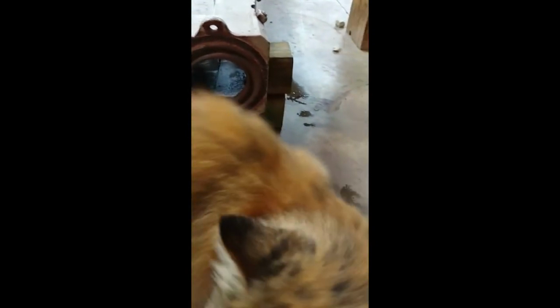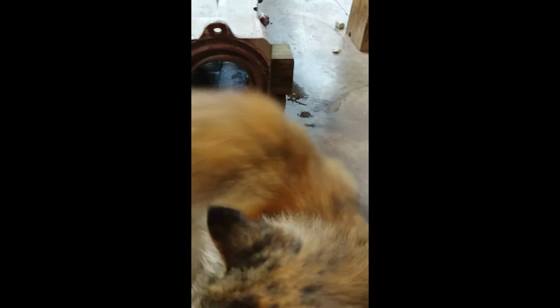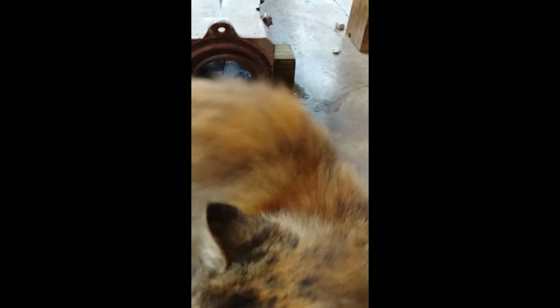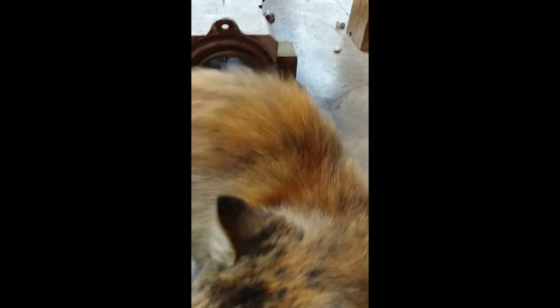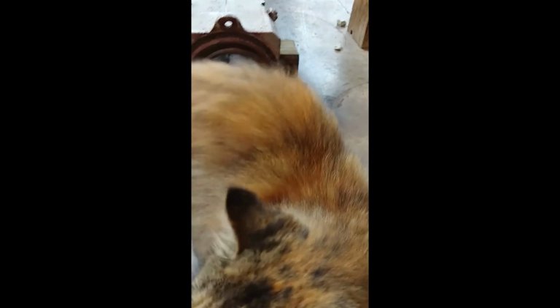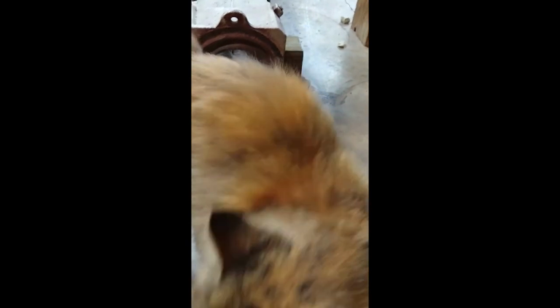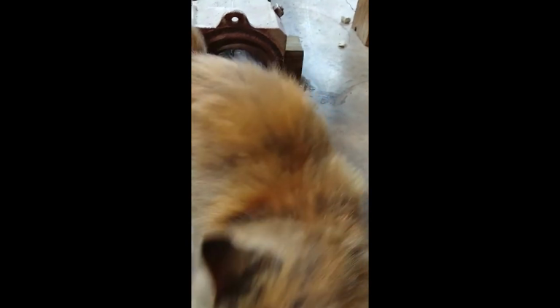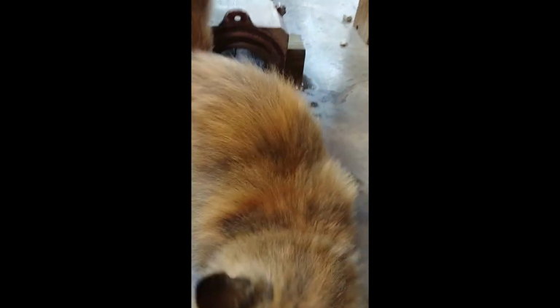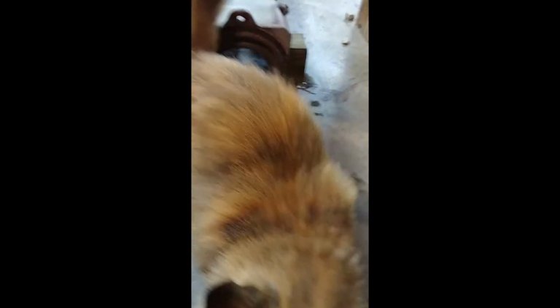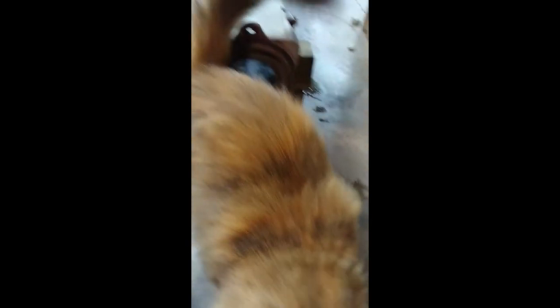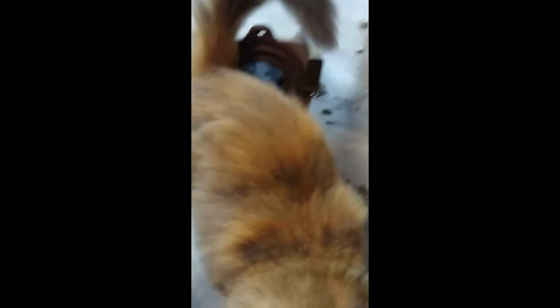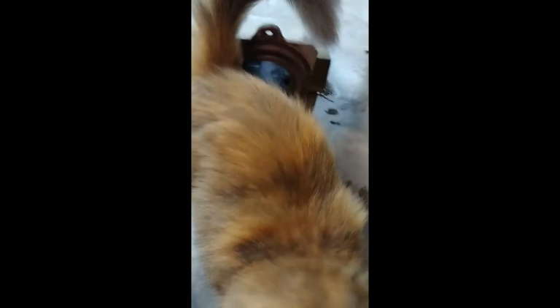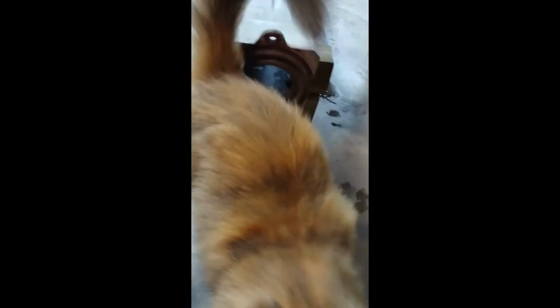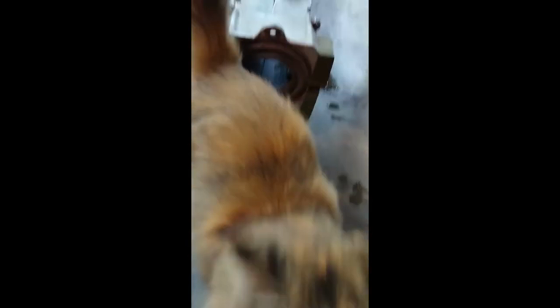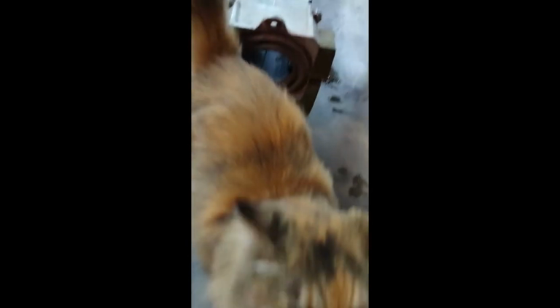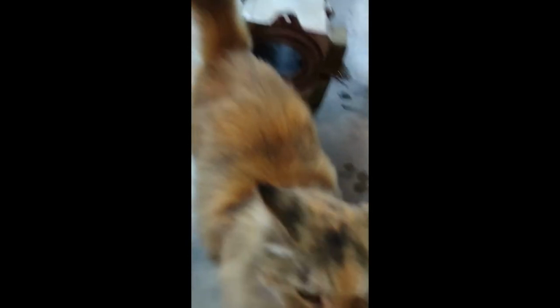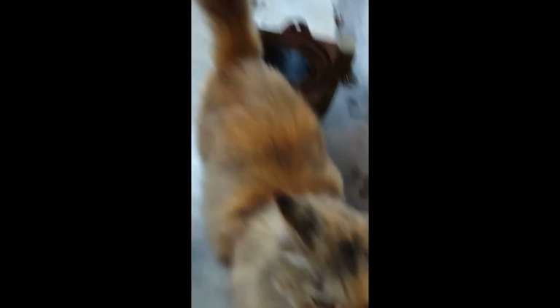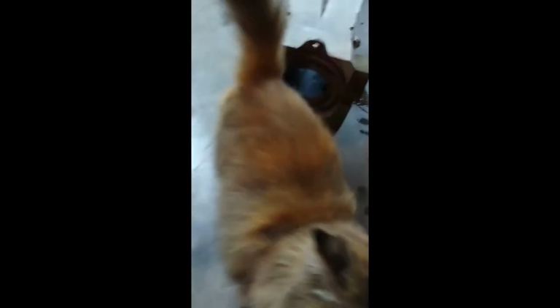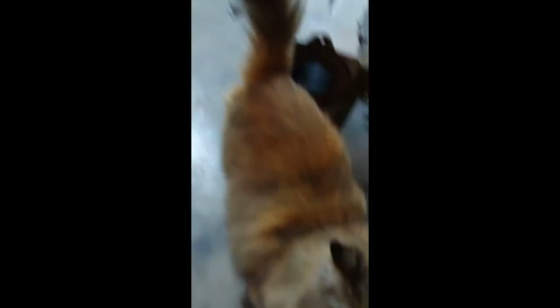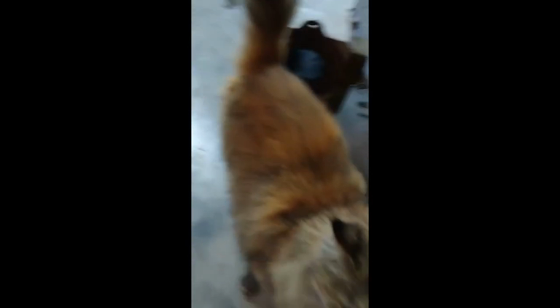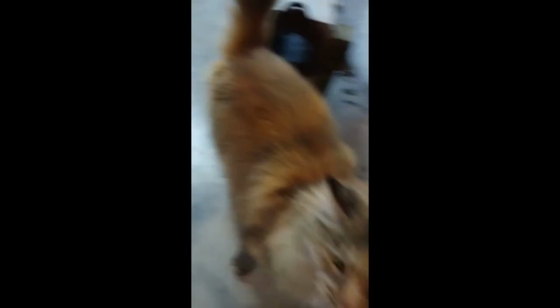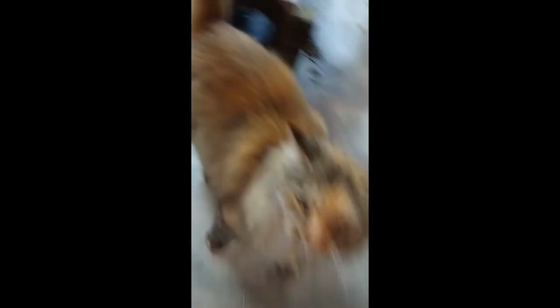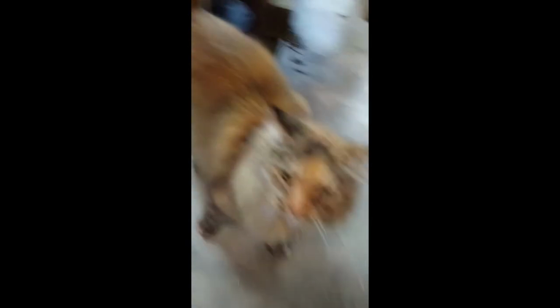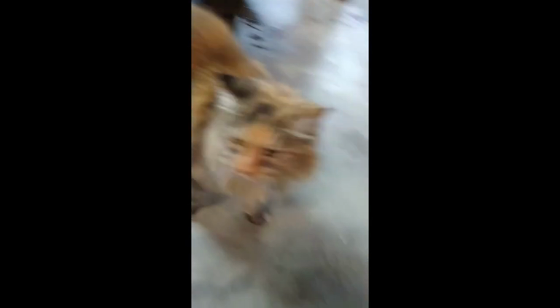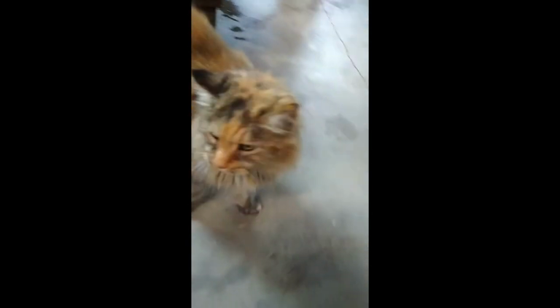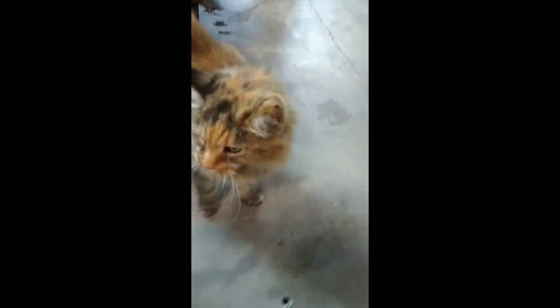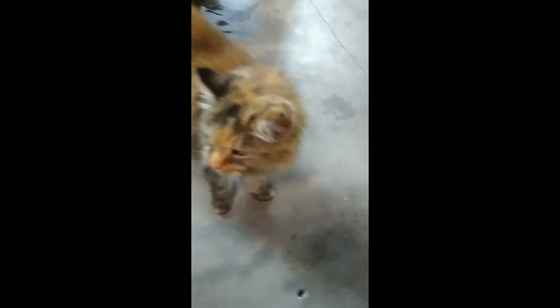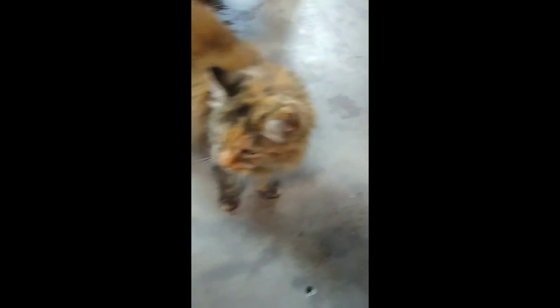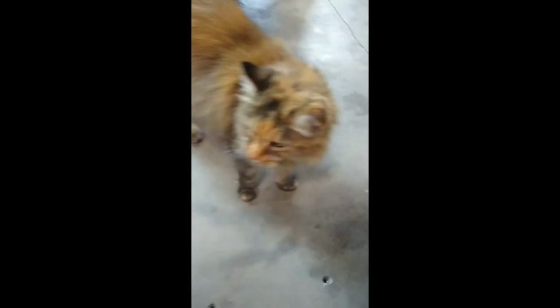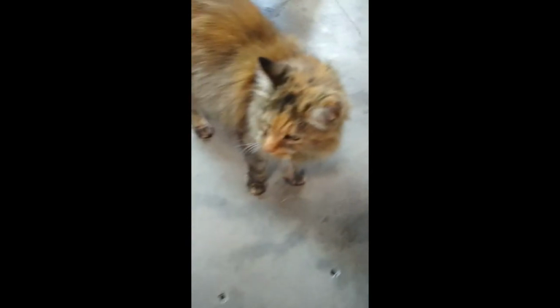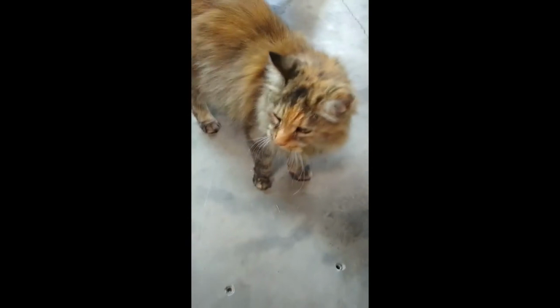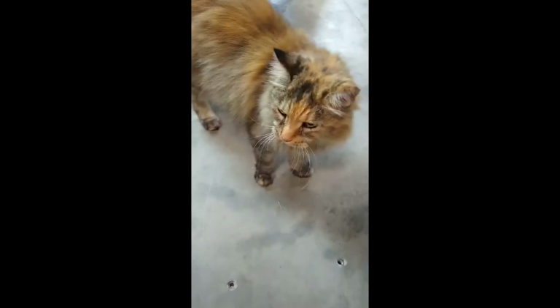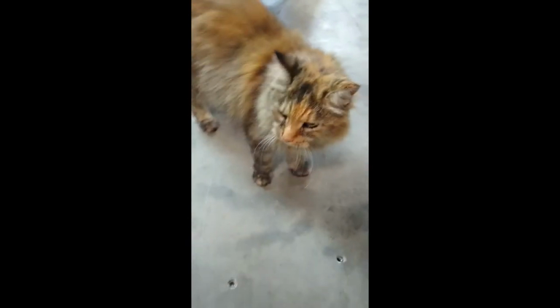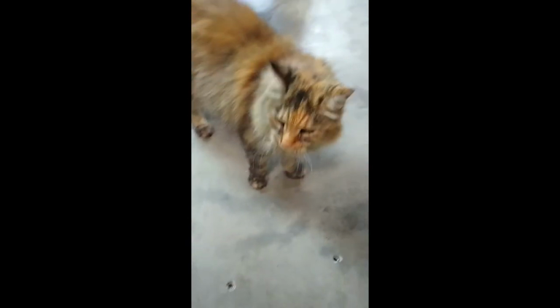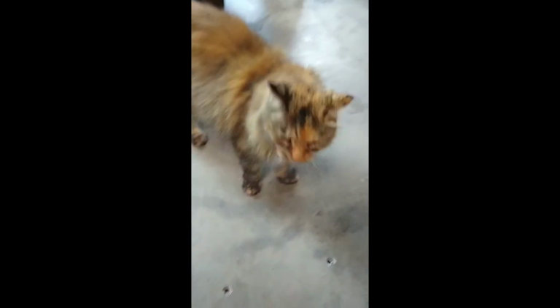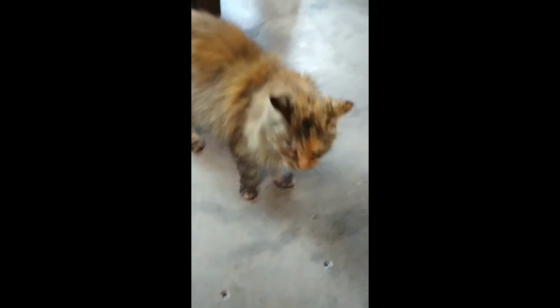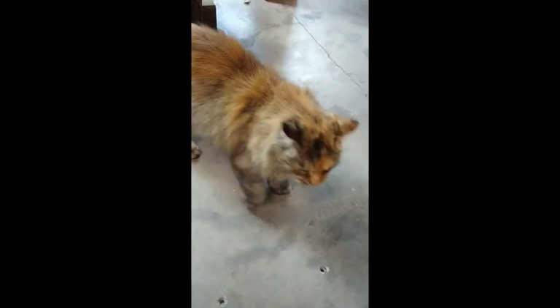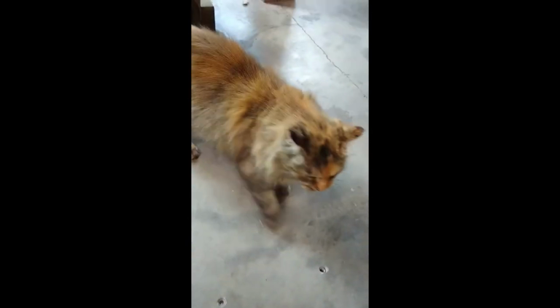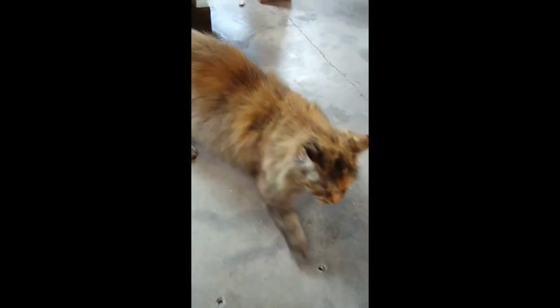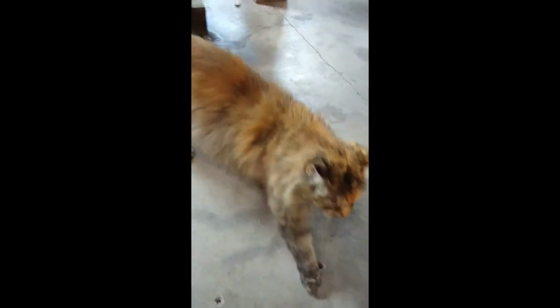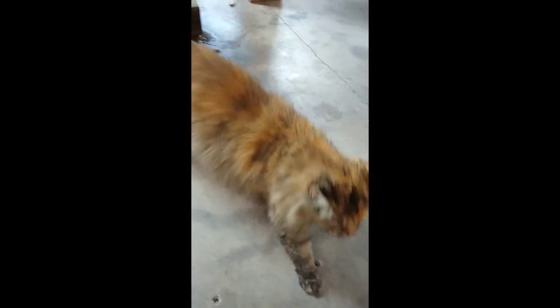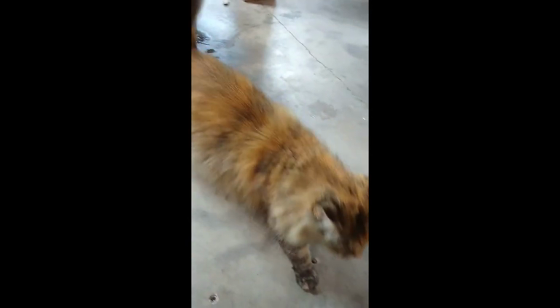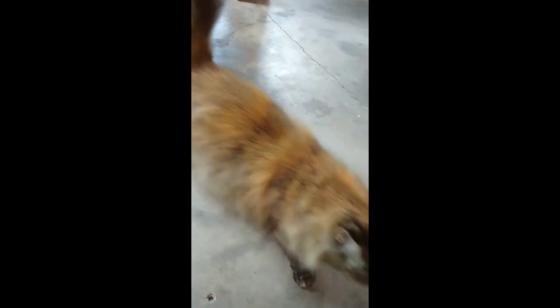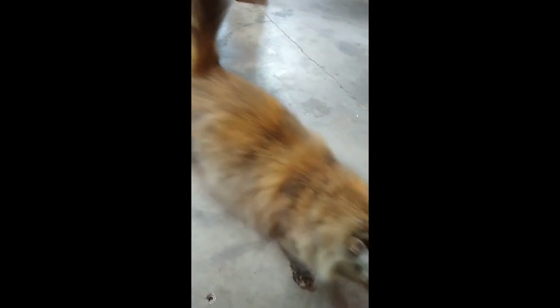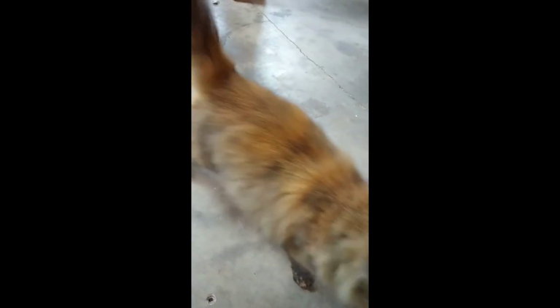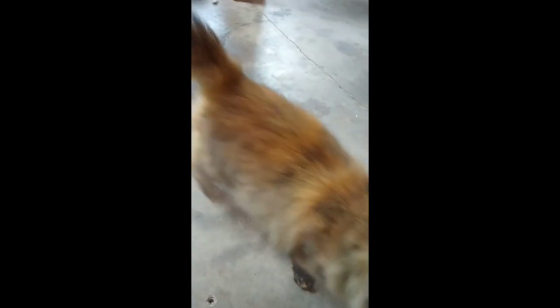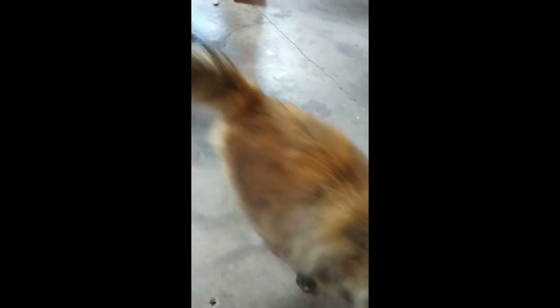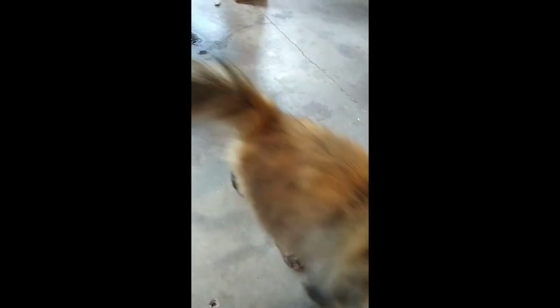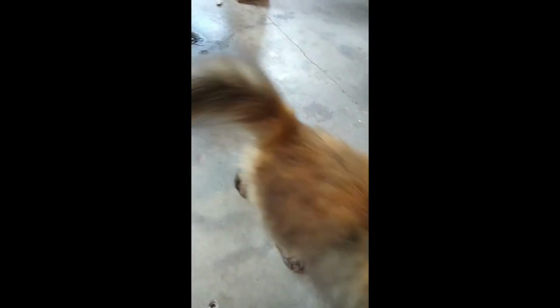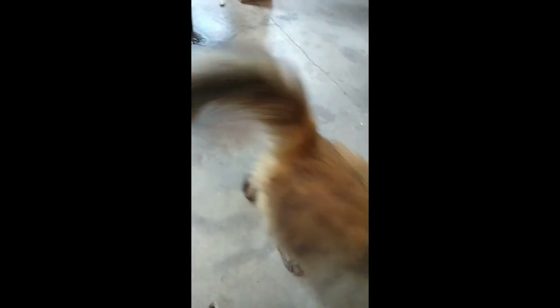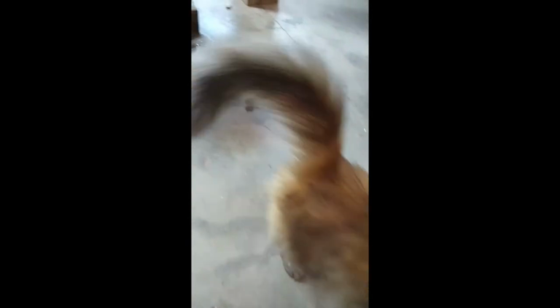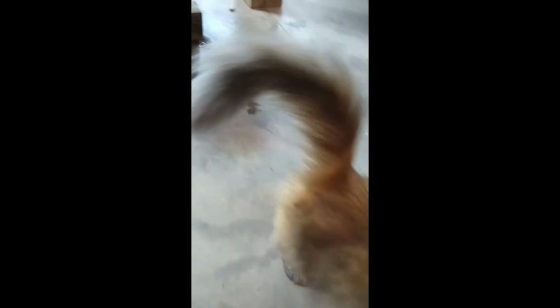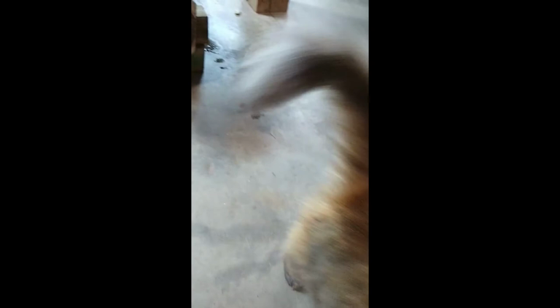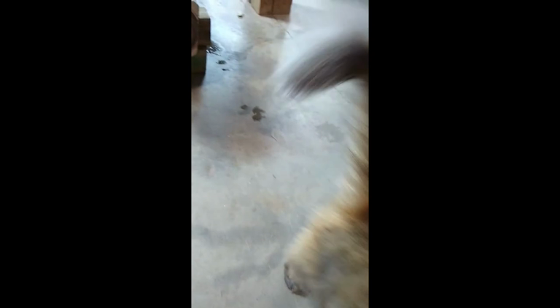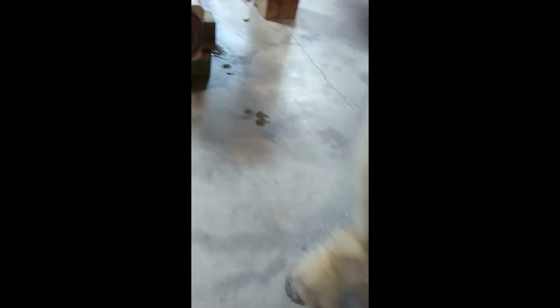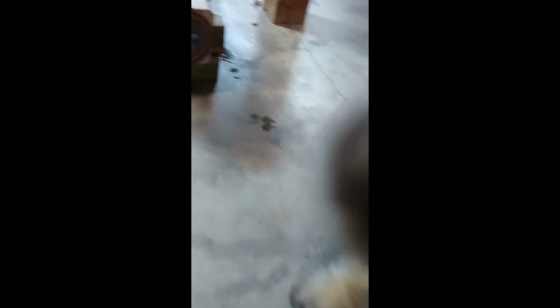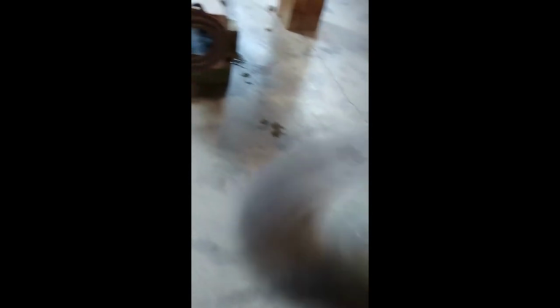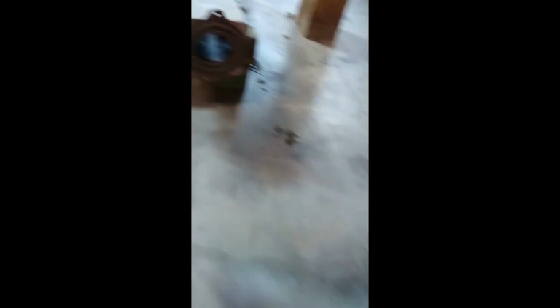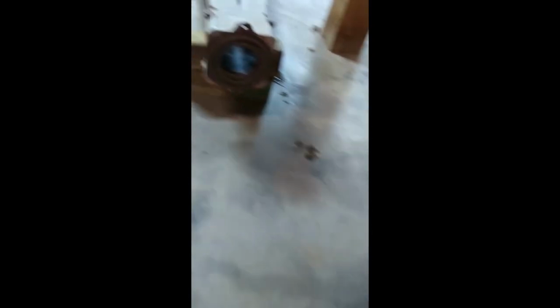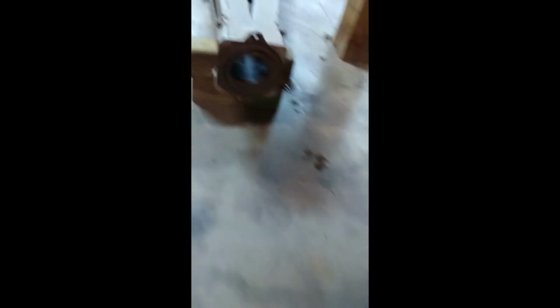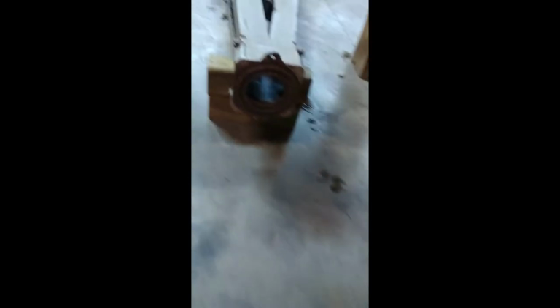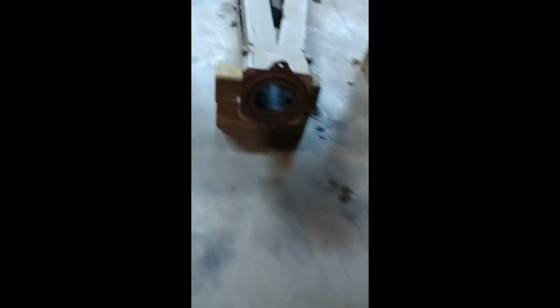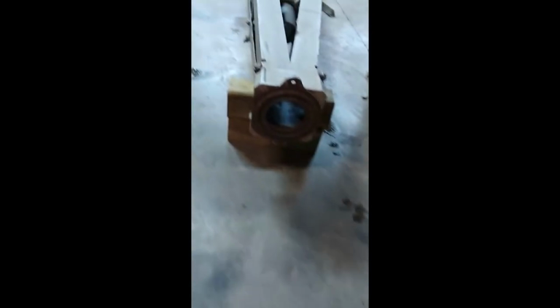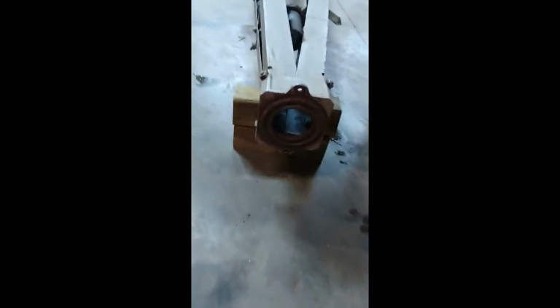And my helper cat — say hi to the camera there, Butterscotch. She likes to help a lot.